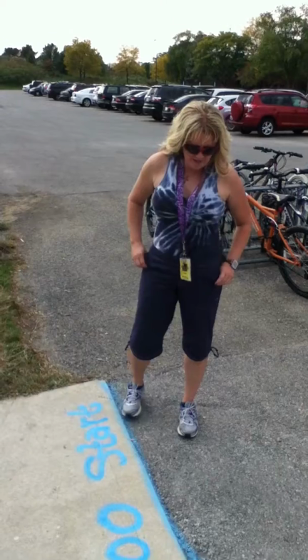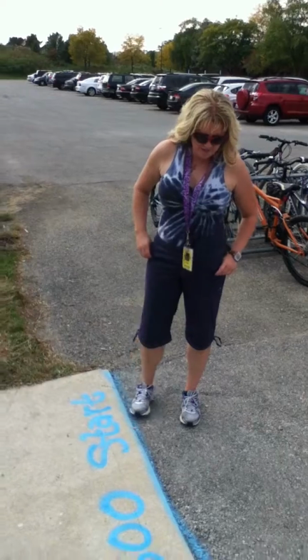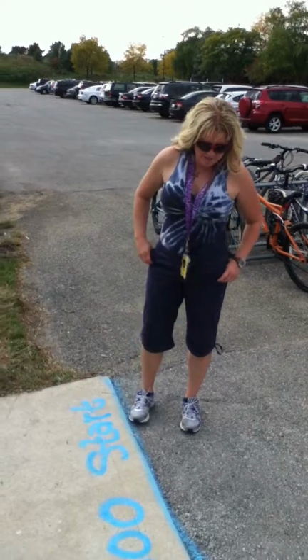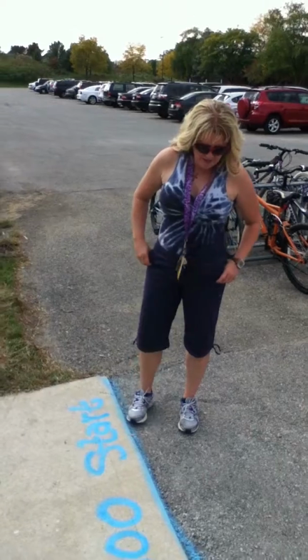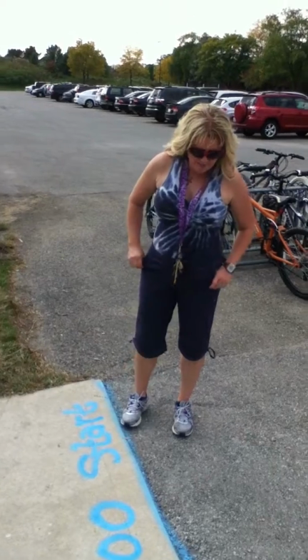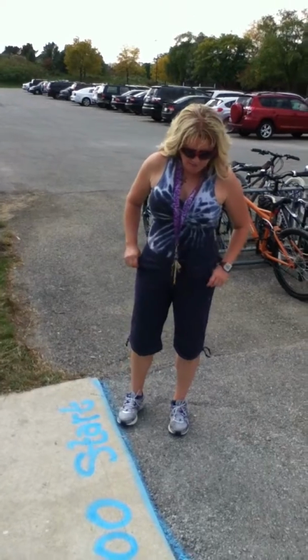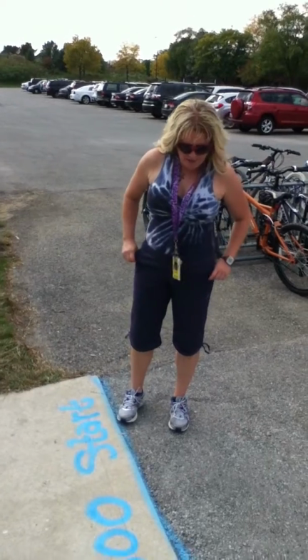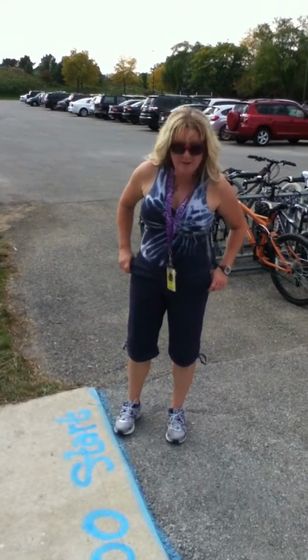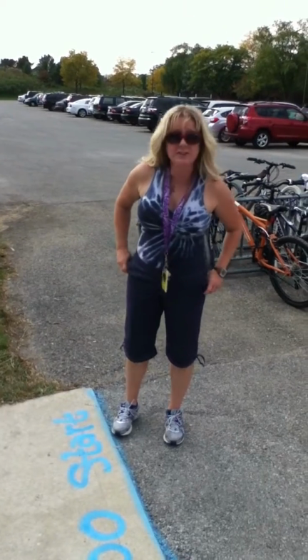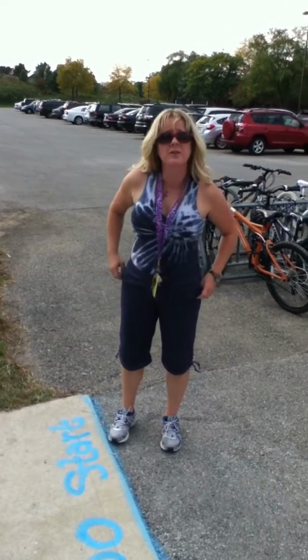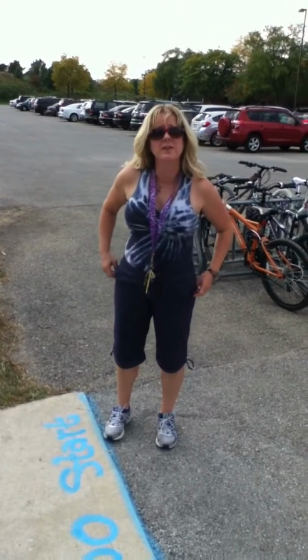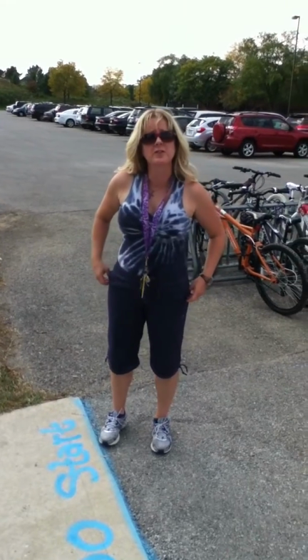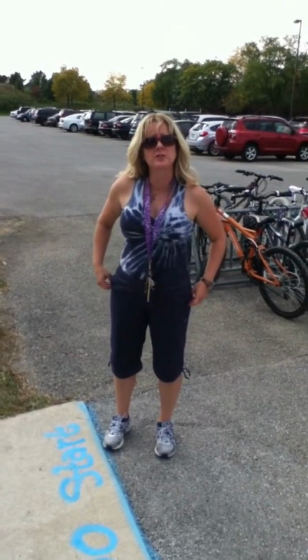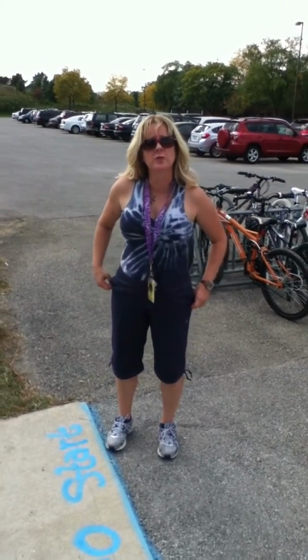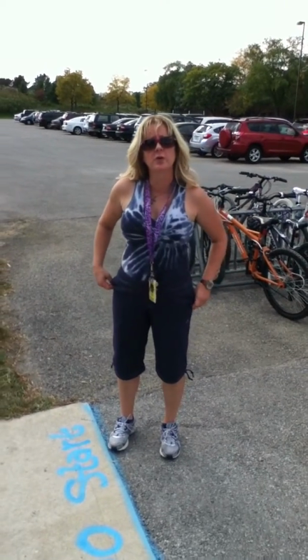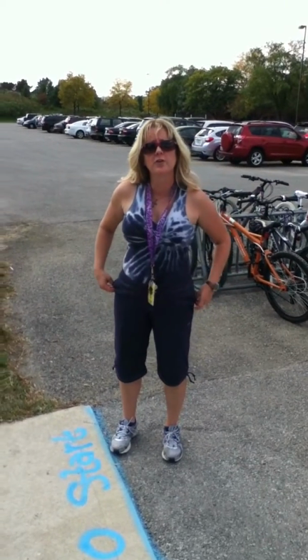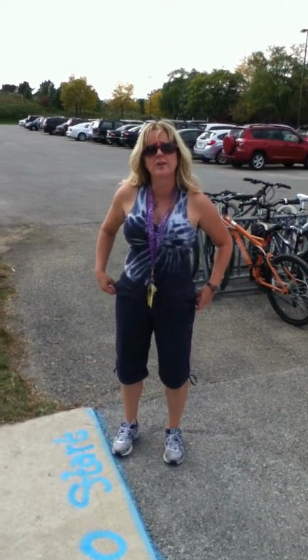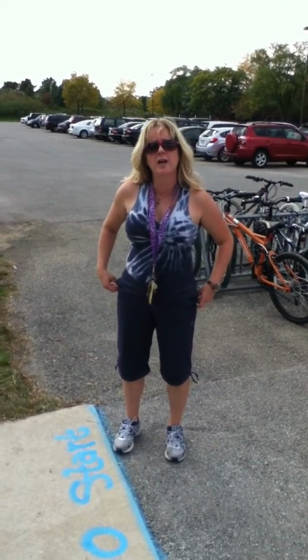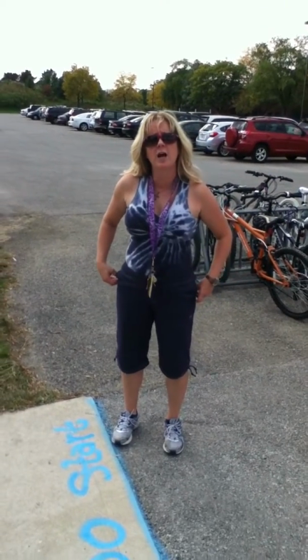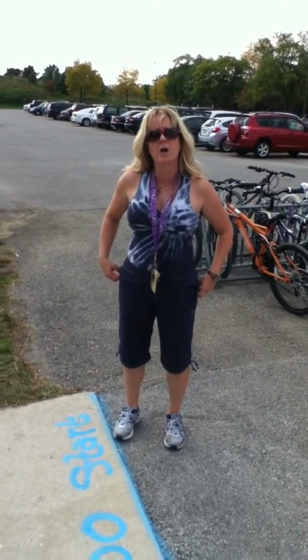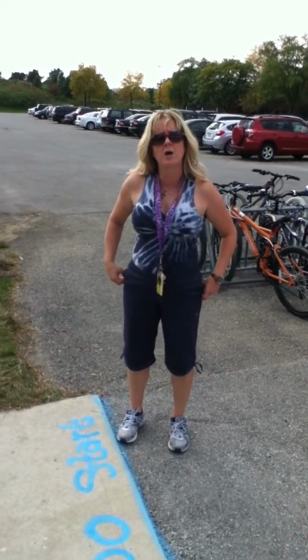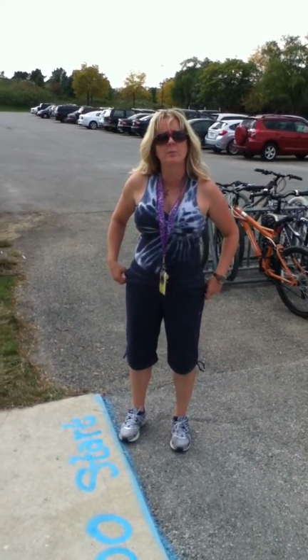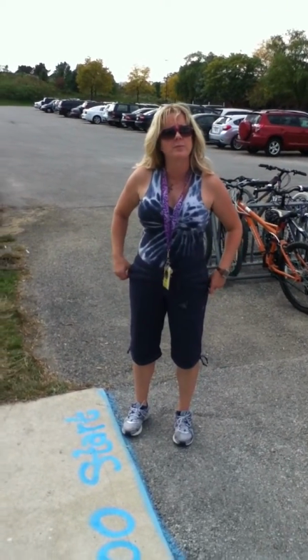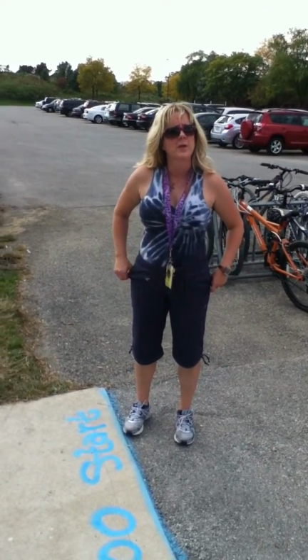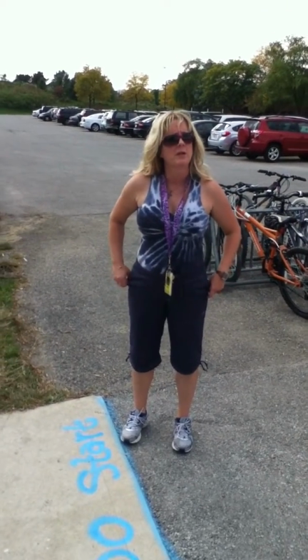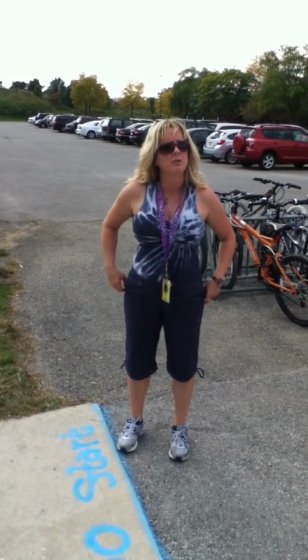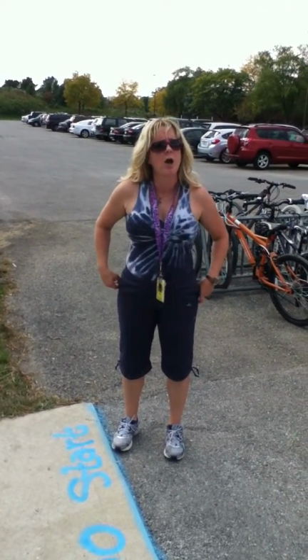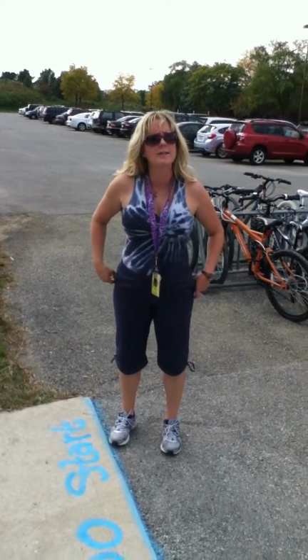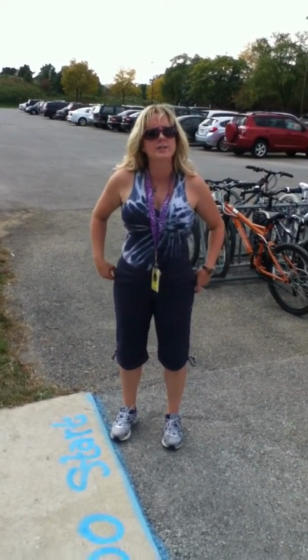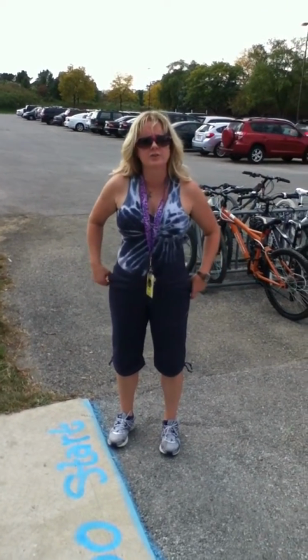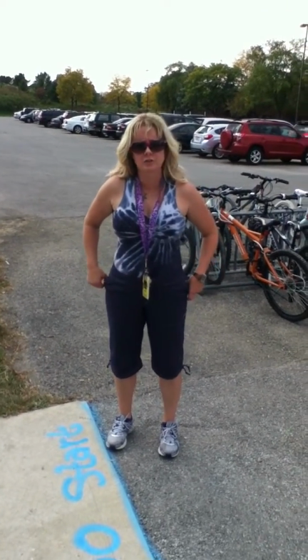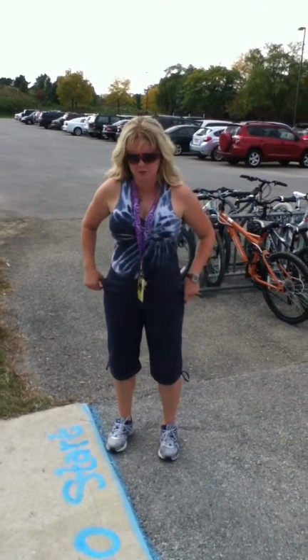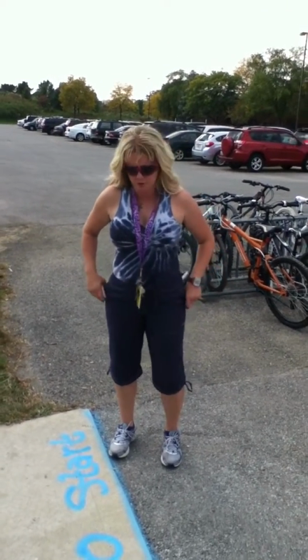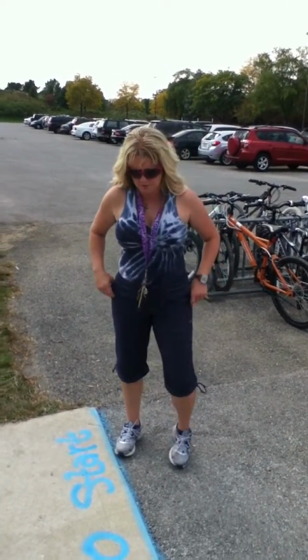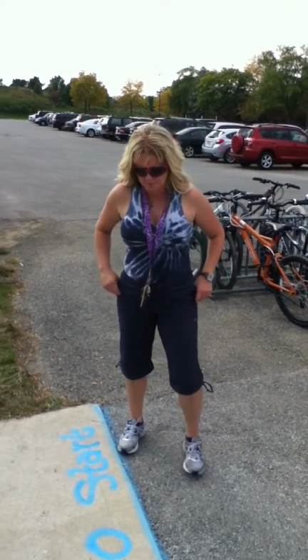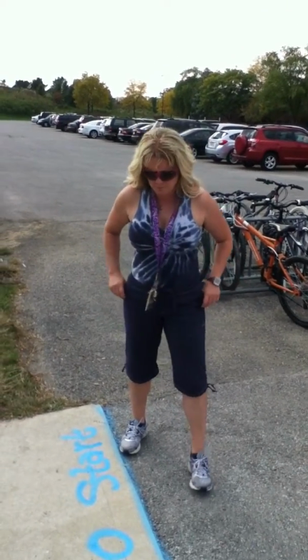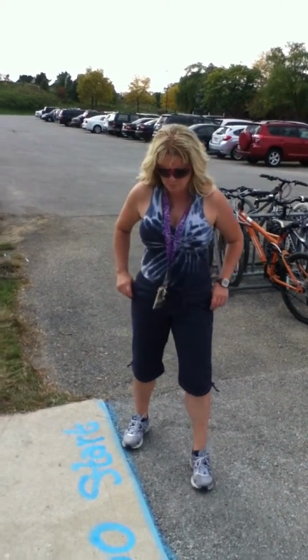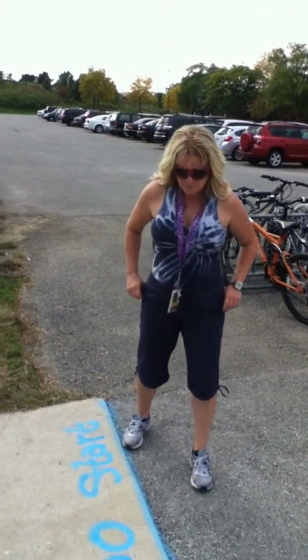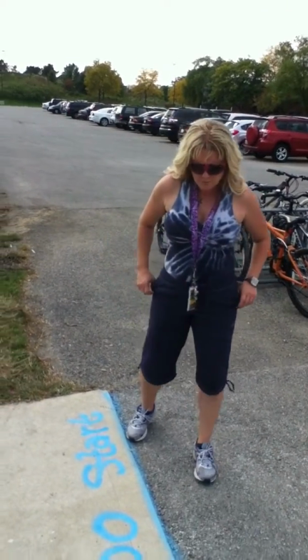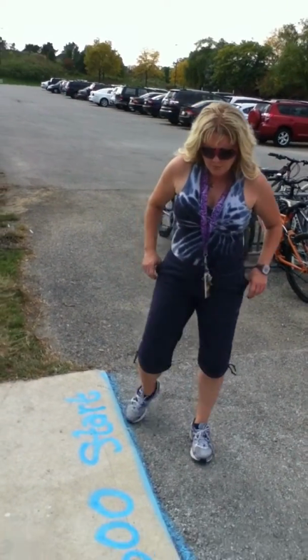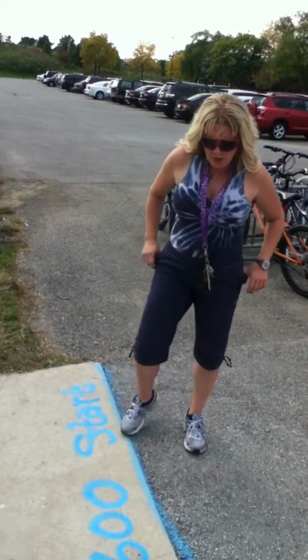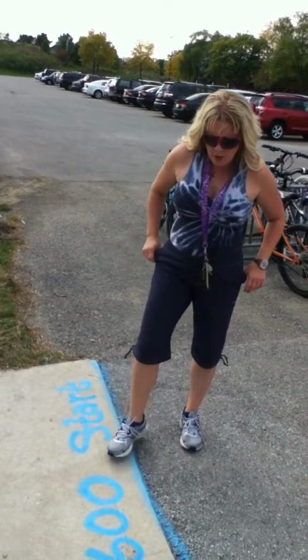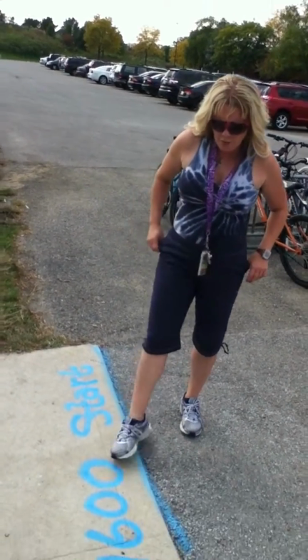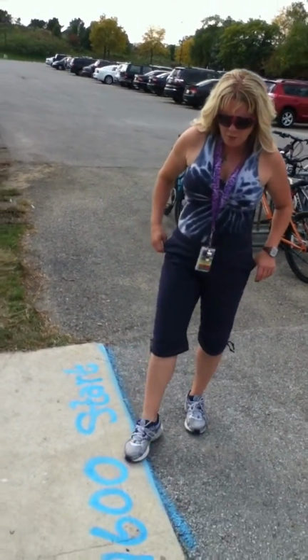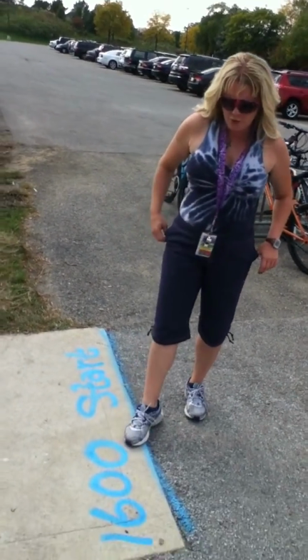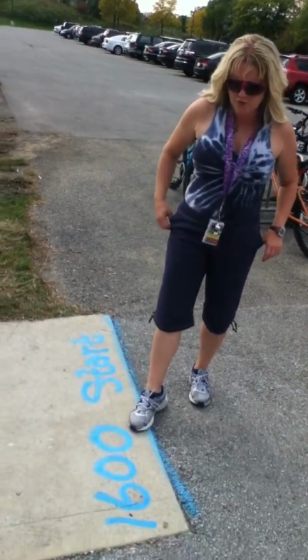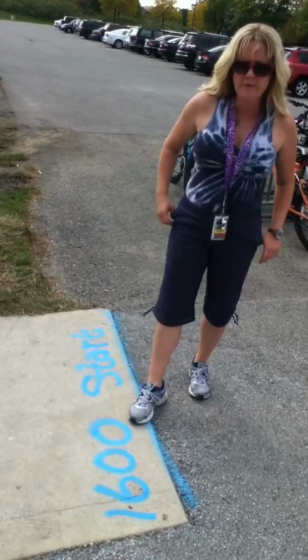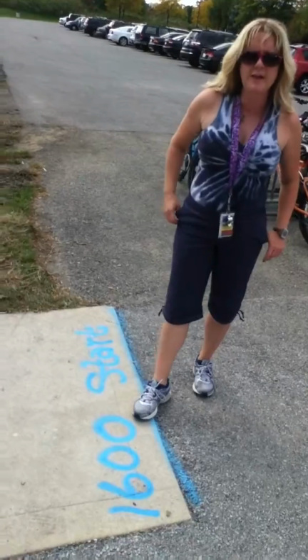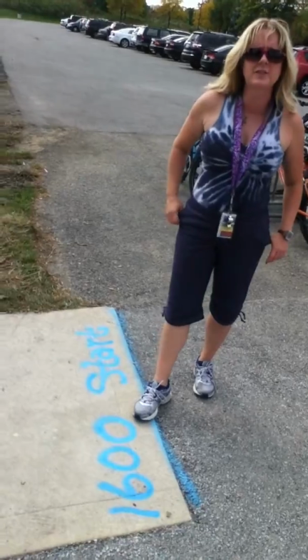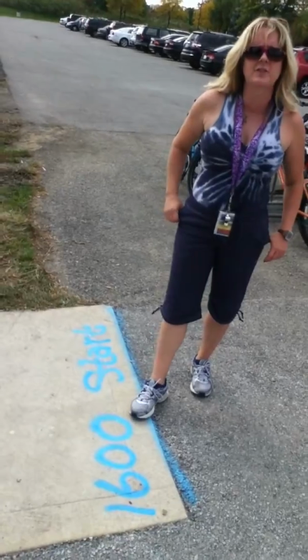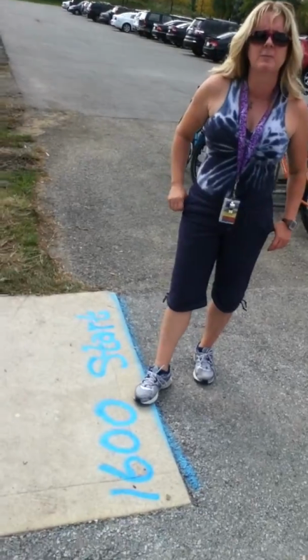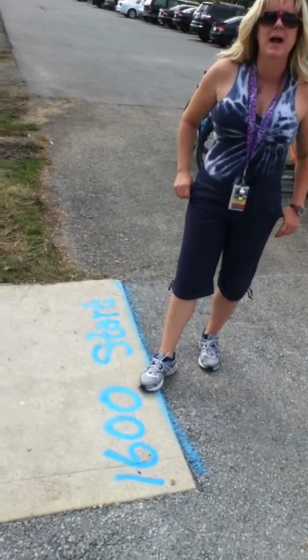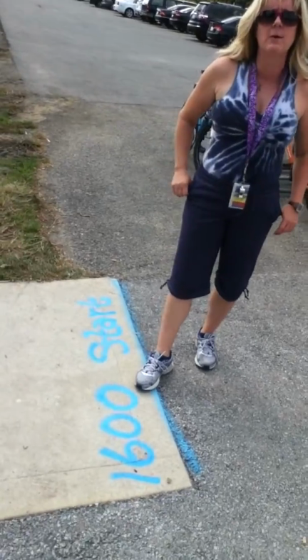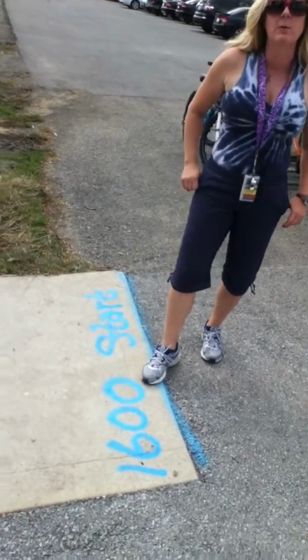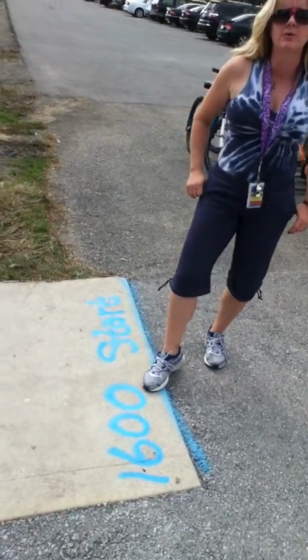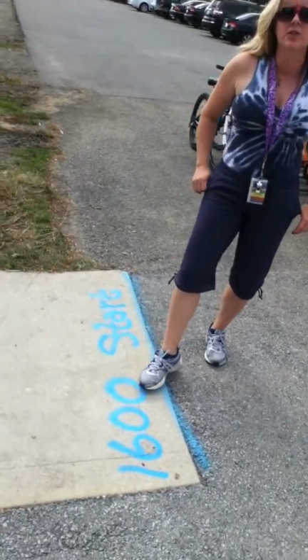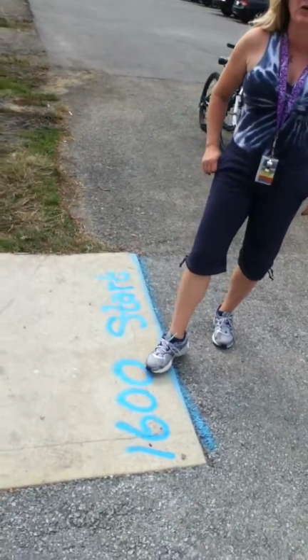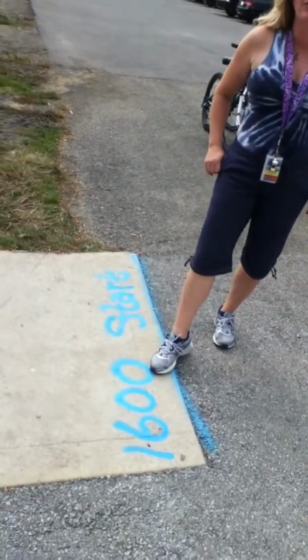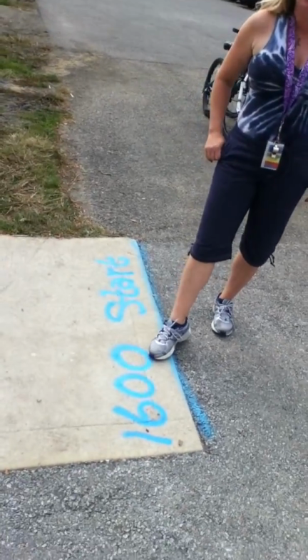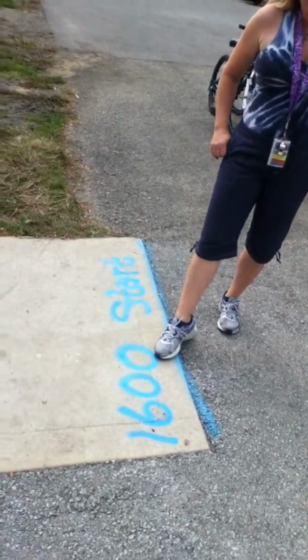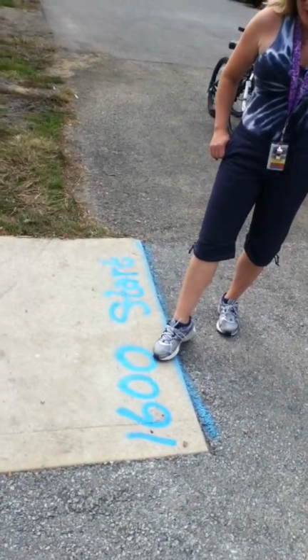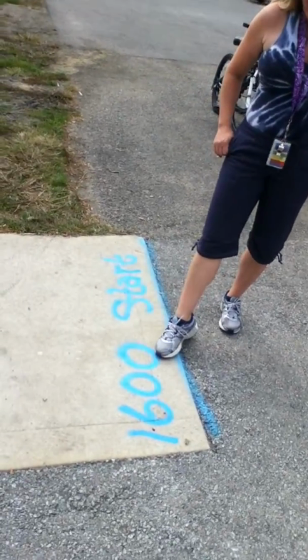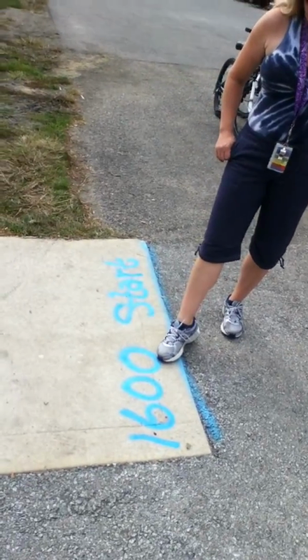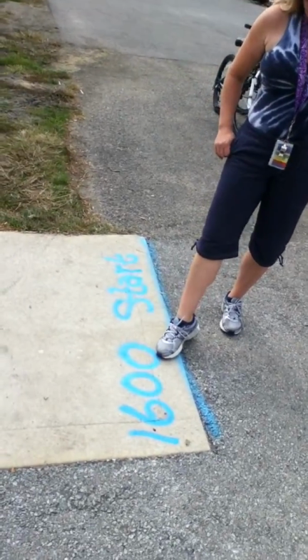Thanks for volunteering. This is for the long distance group. Our first event is the mile. We will start with this right away.